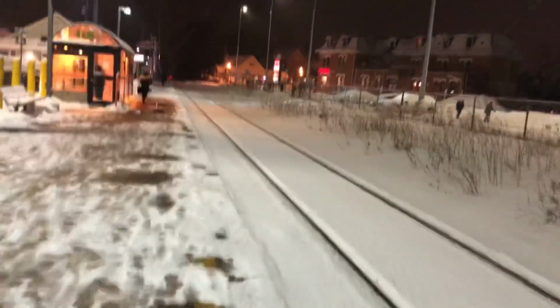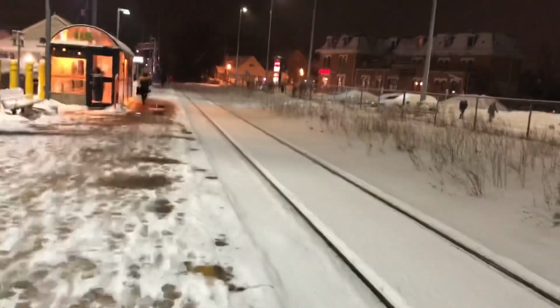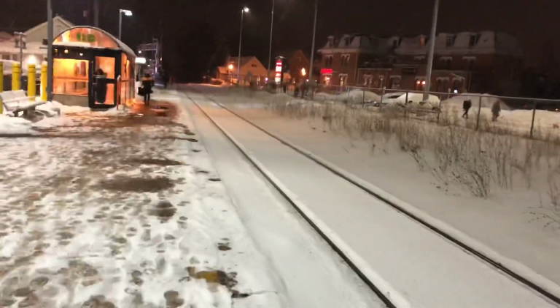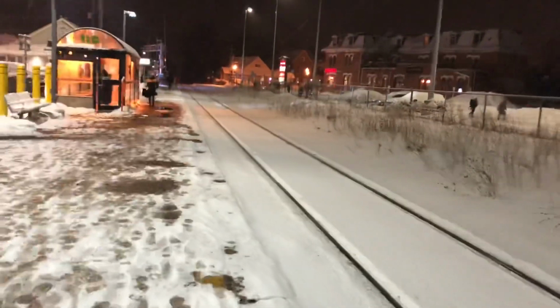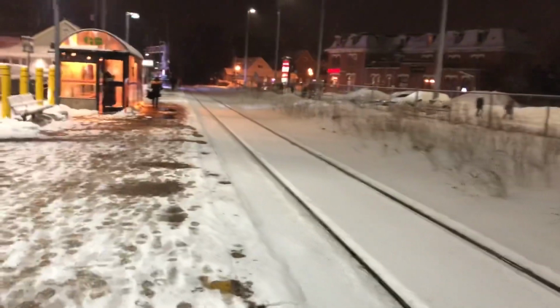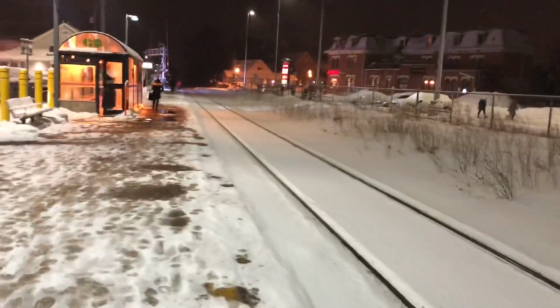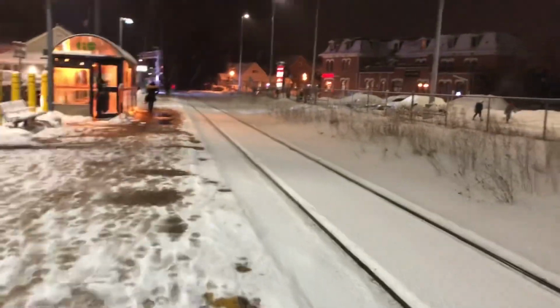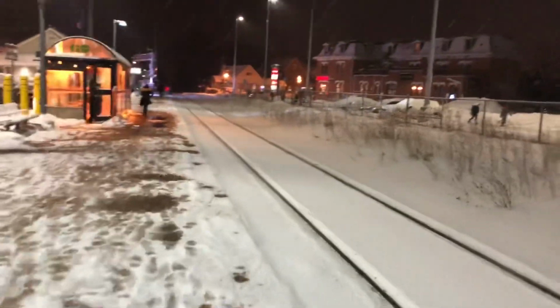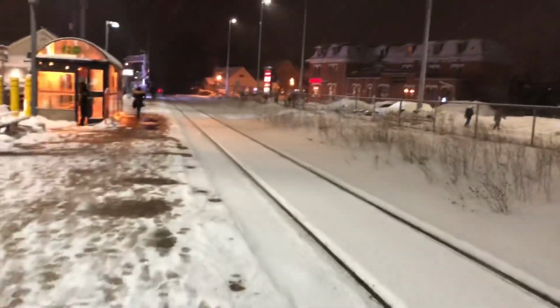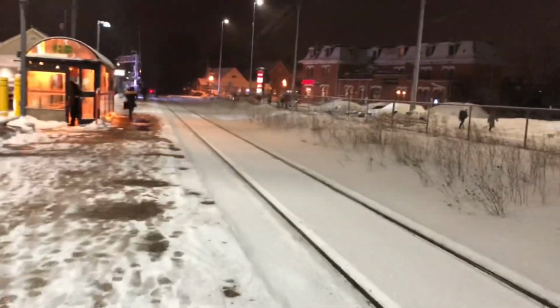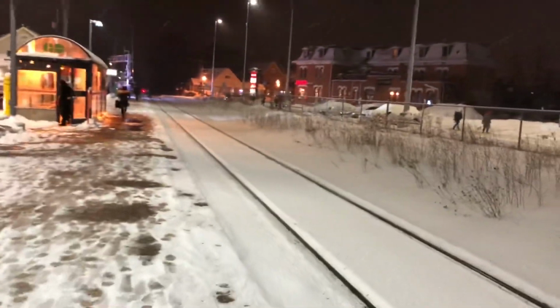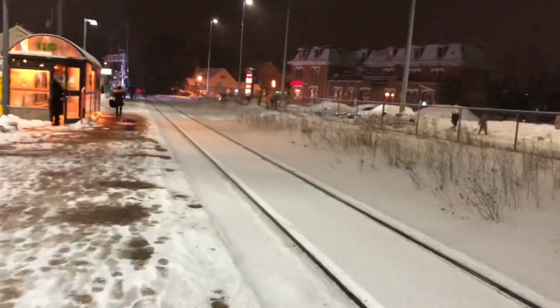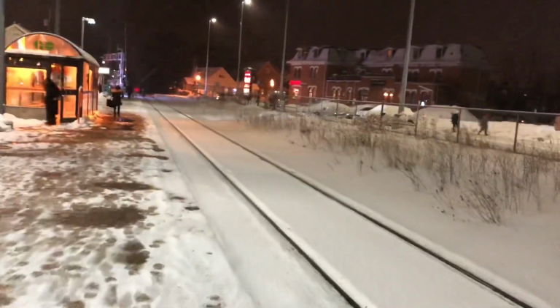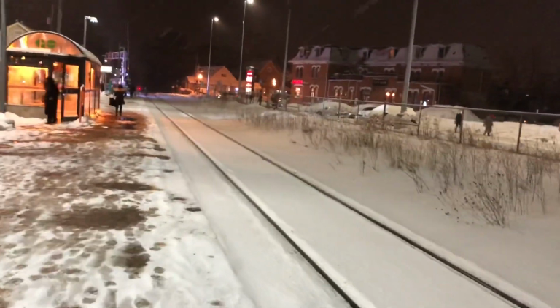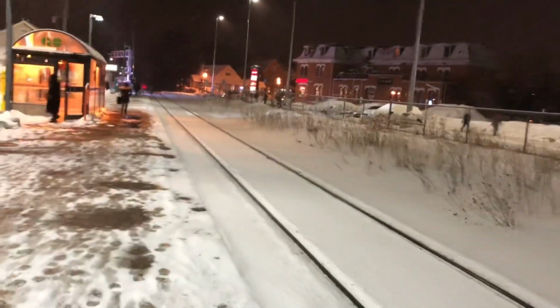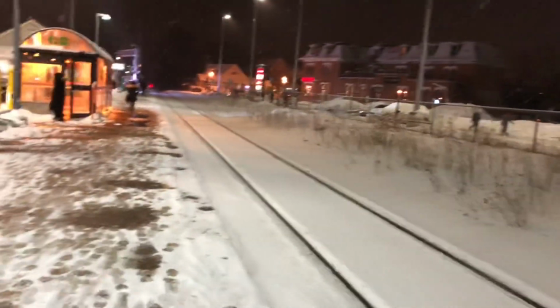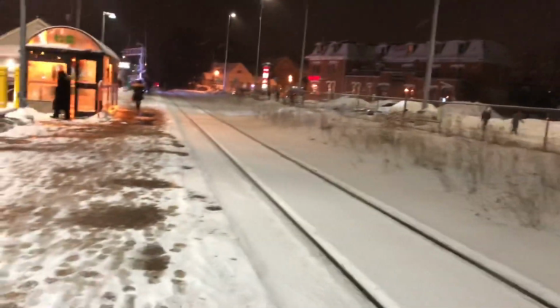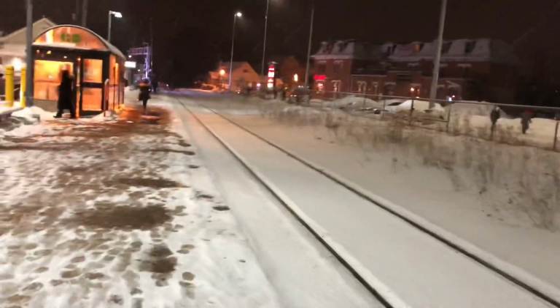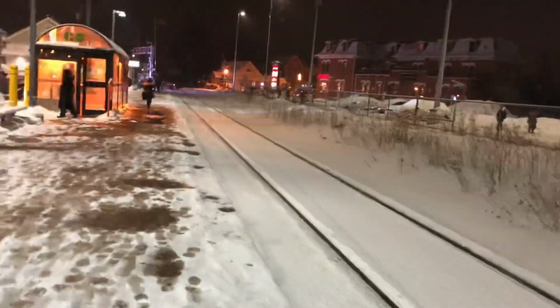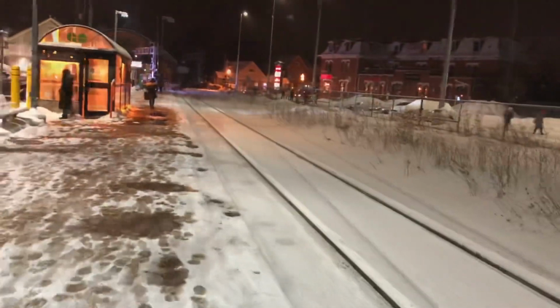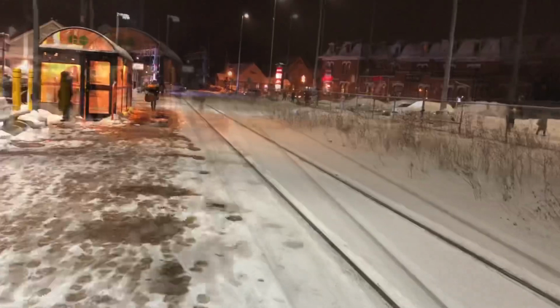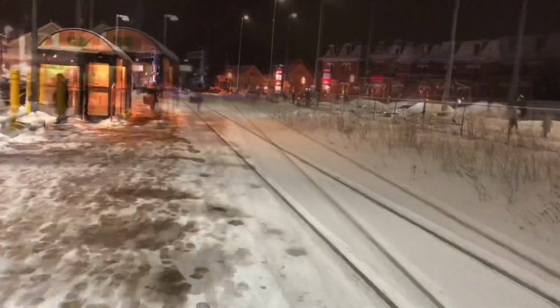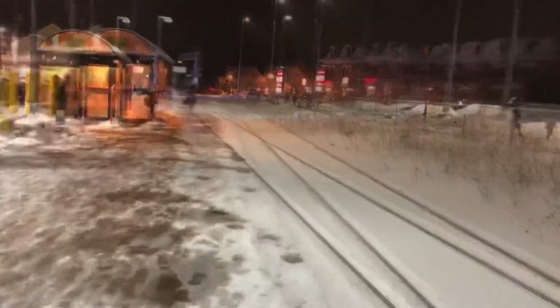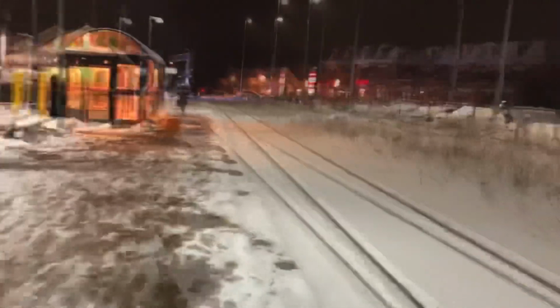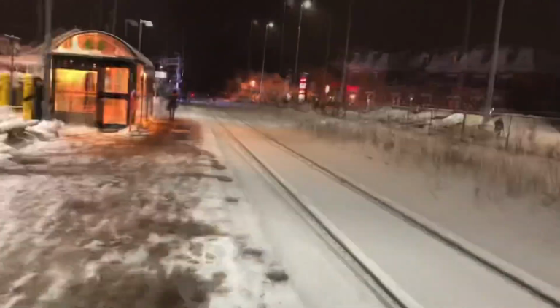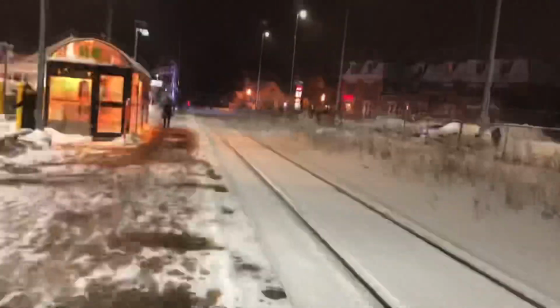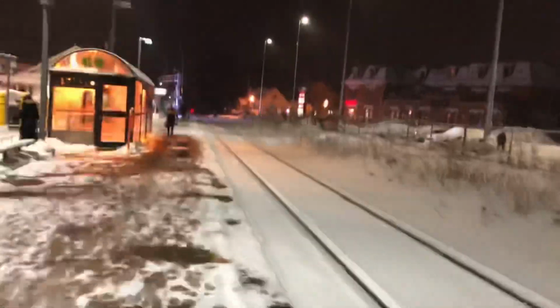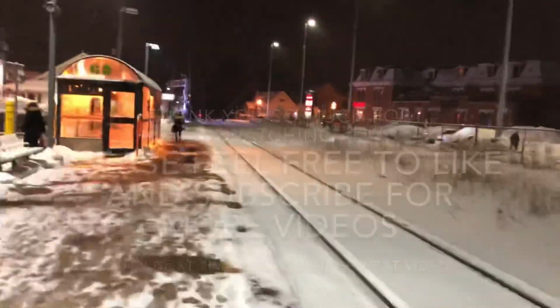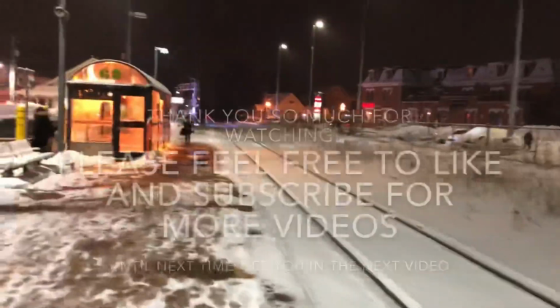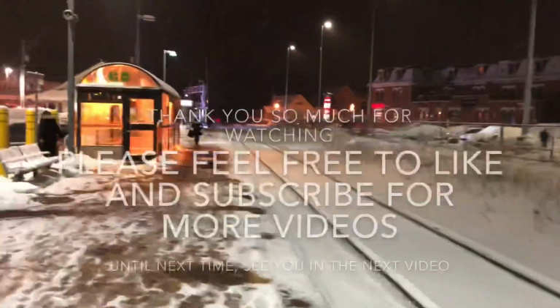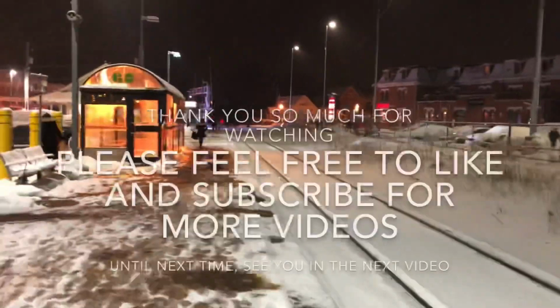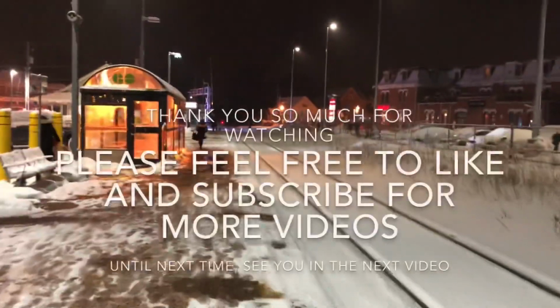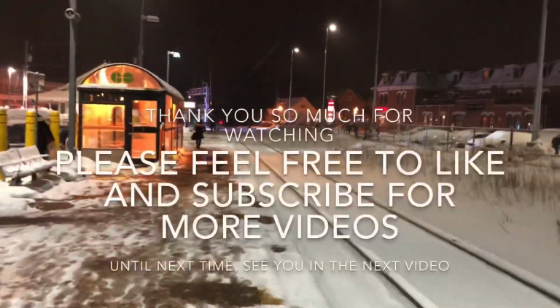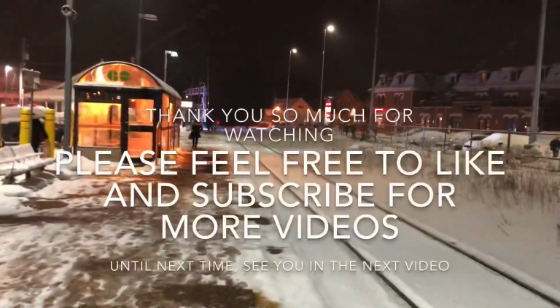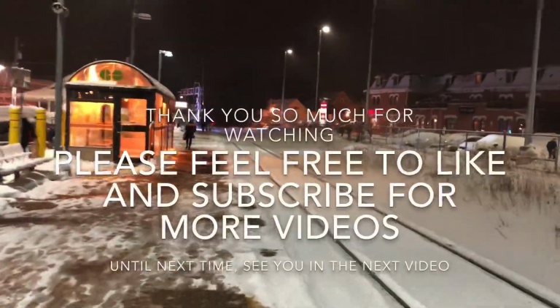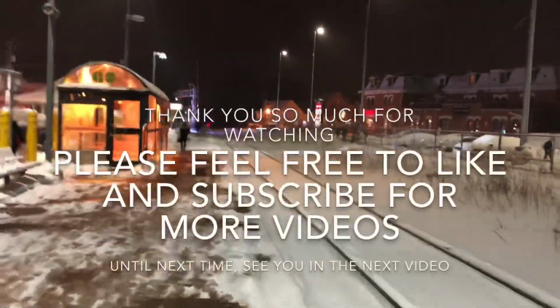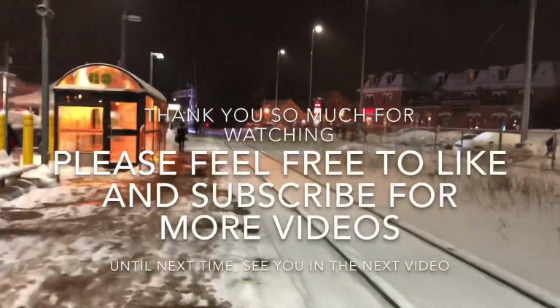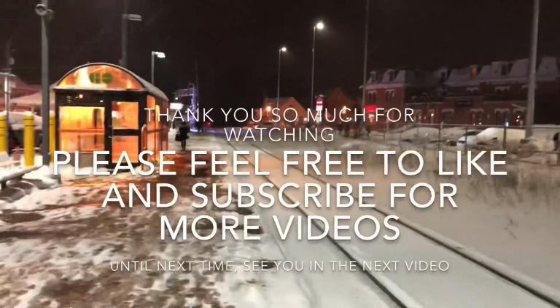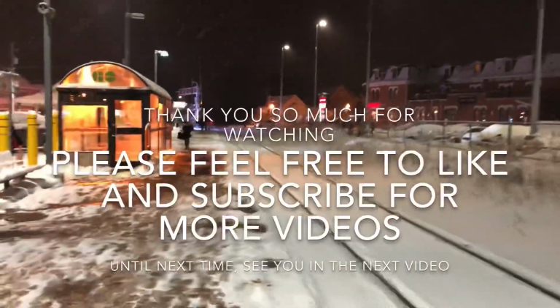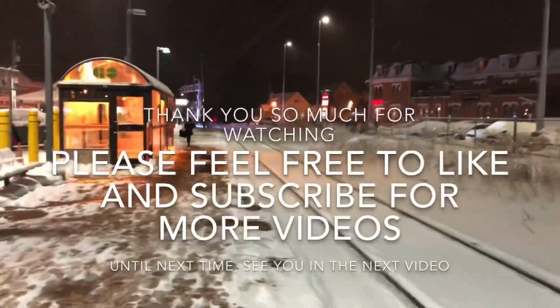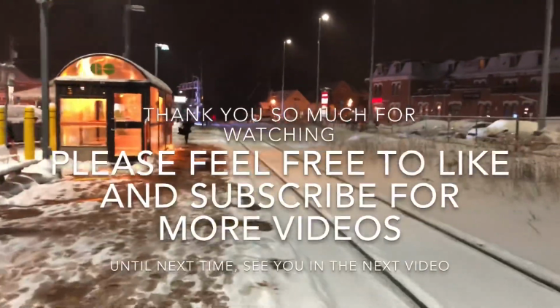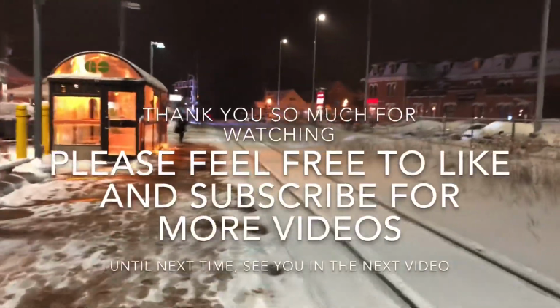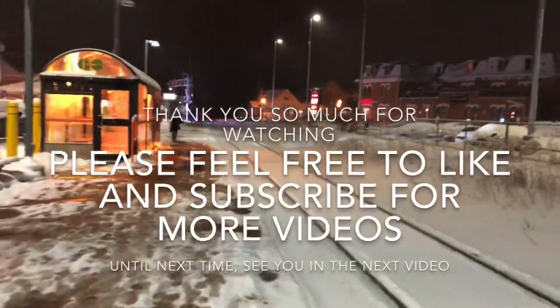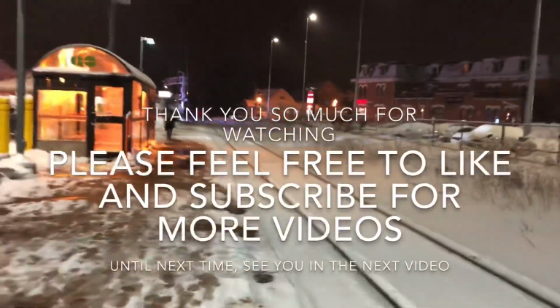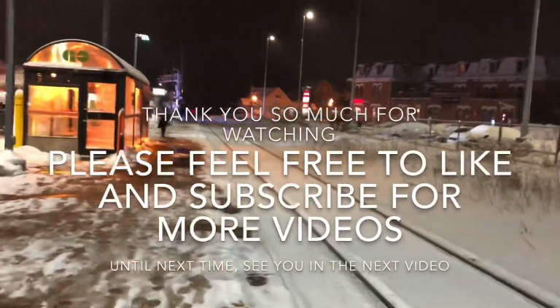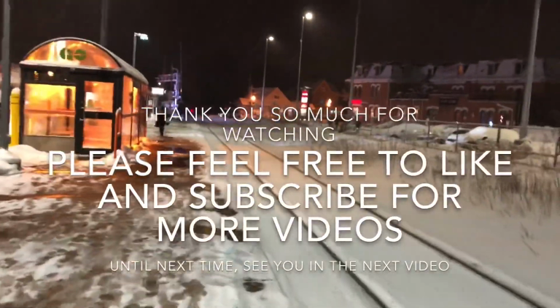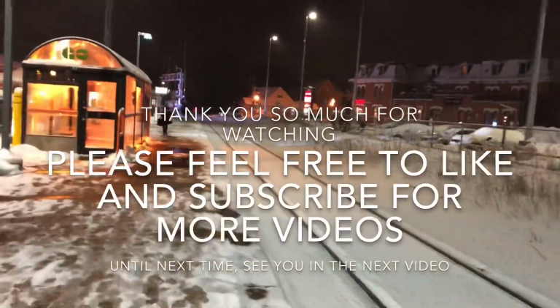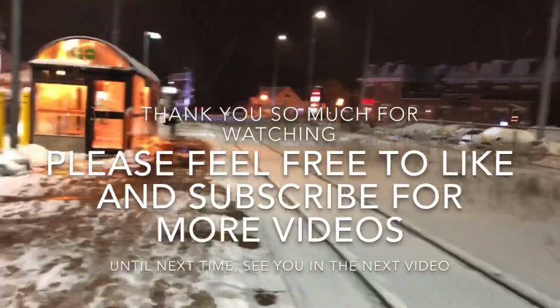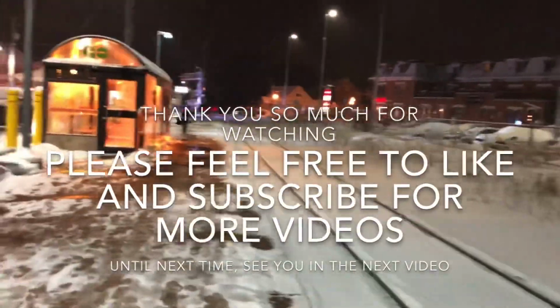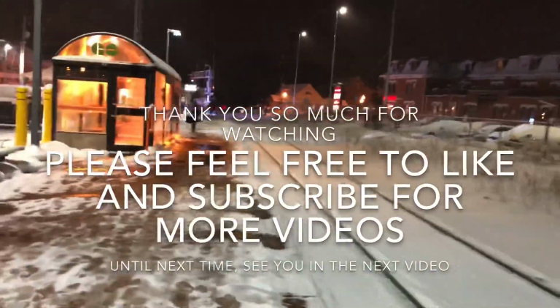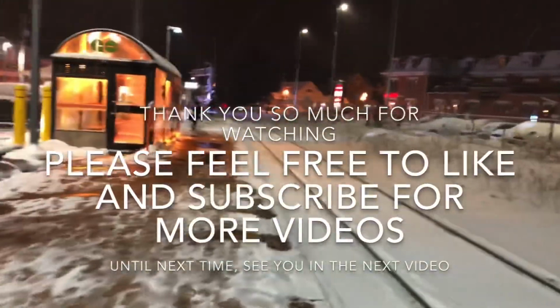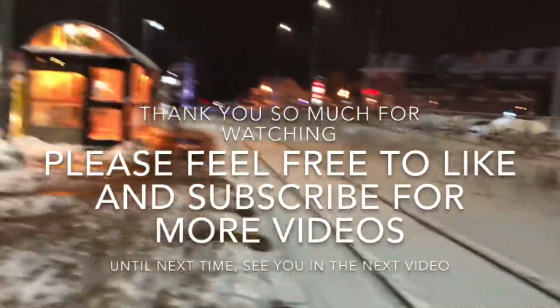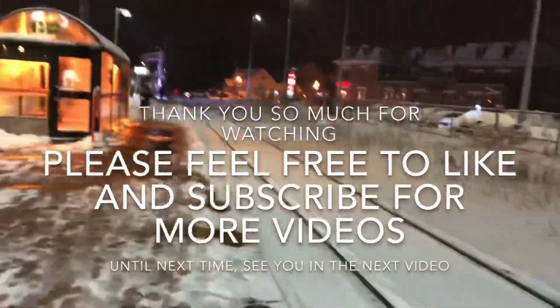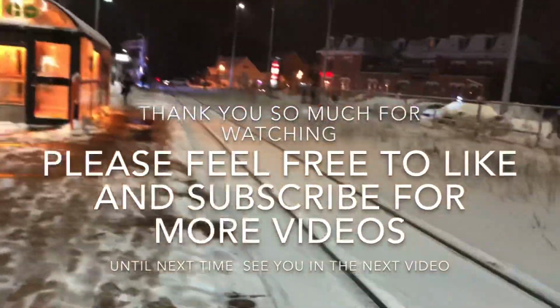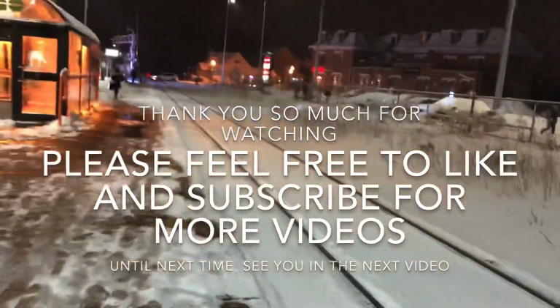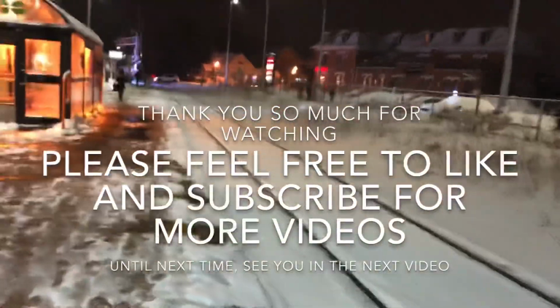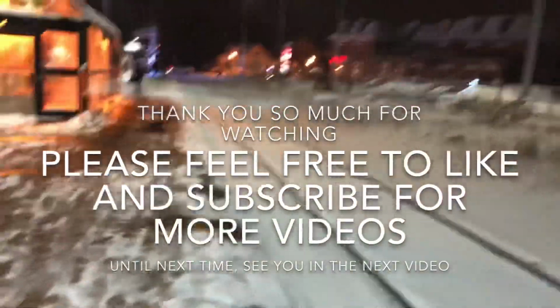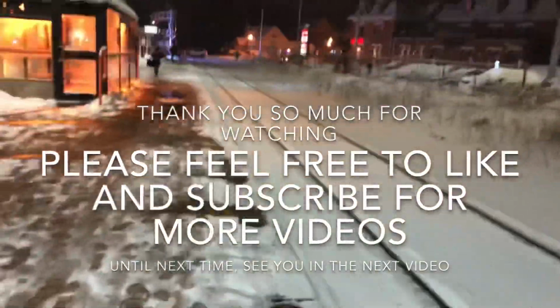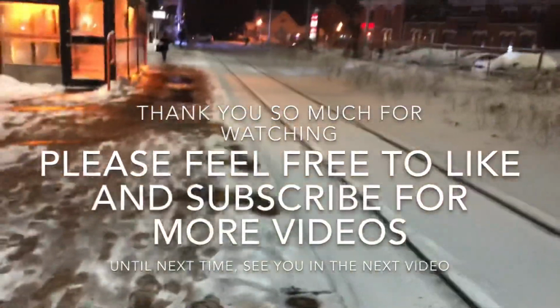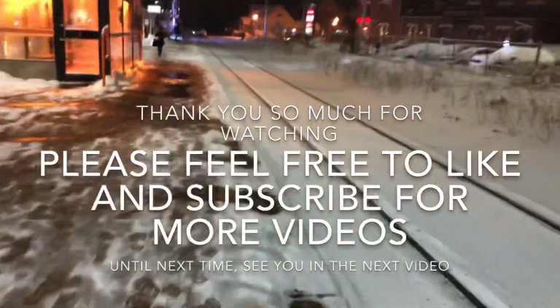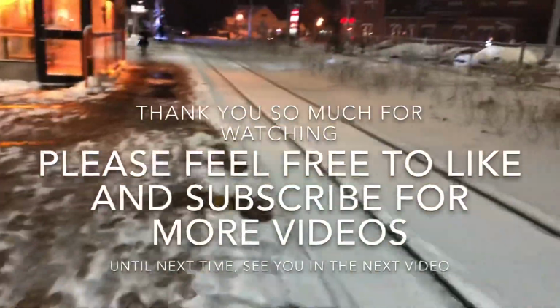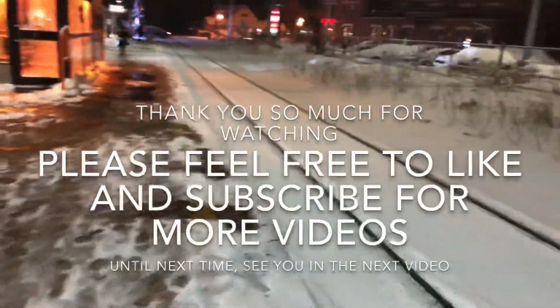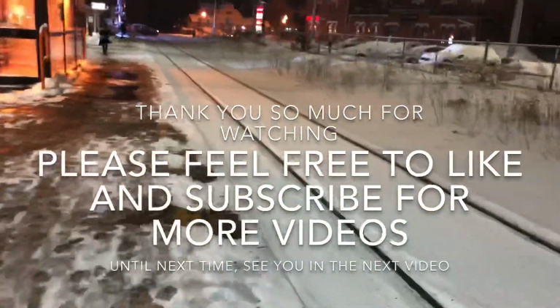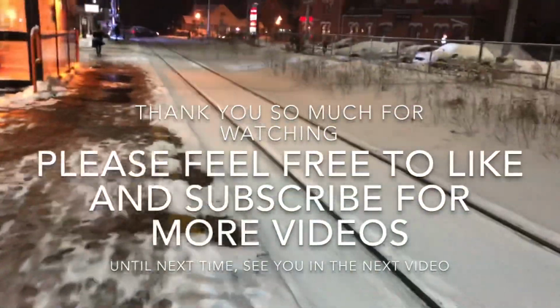Please let me know. Anyways, that's going to be it. Thanks again for watching as always. Hope you enjoyed this video. And that will be it. Thank you.